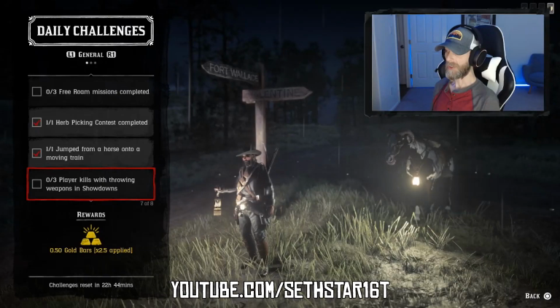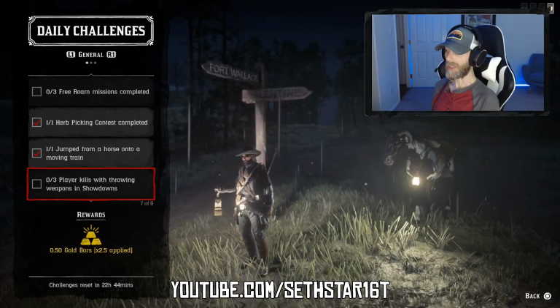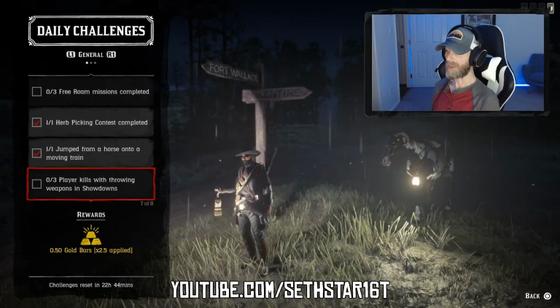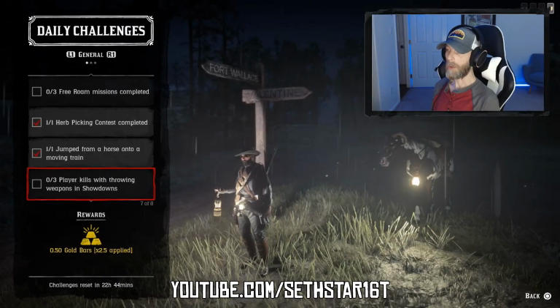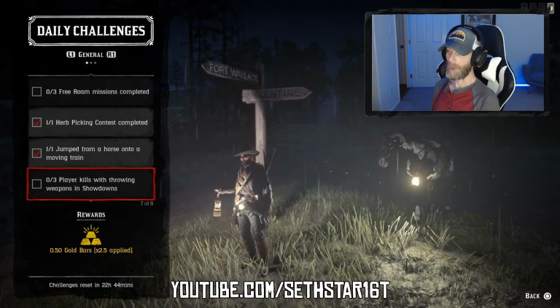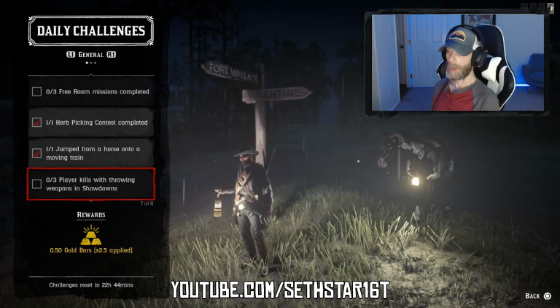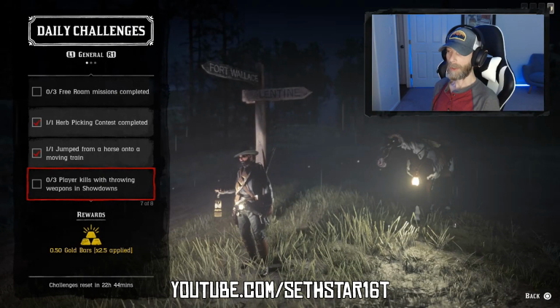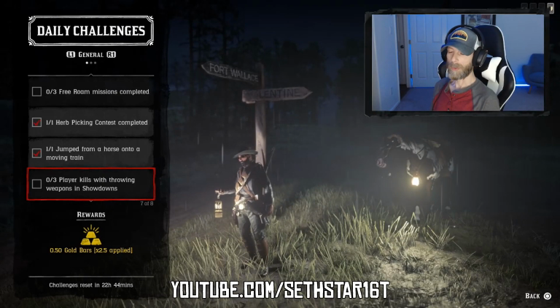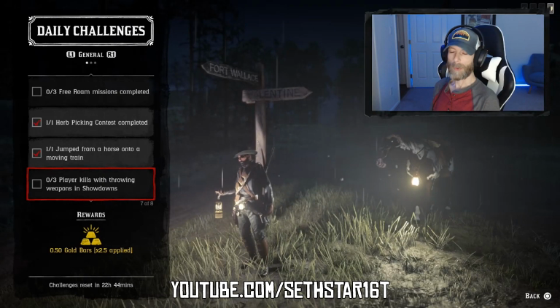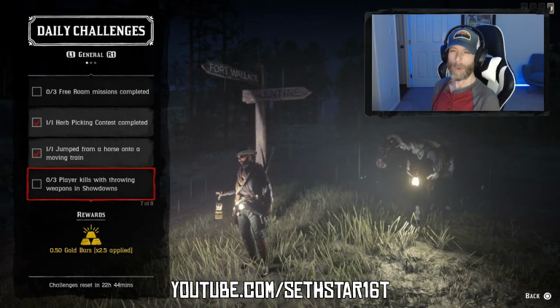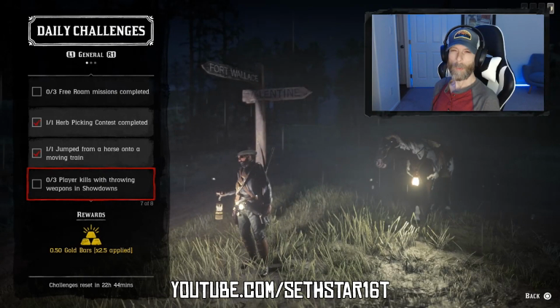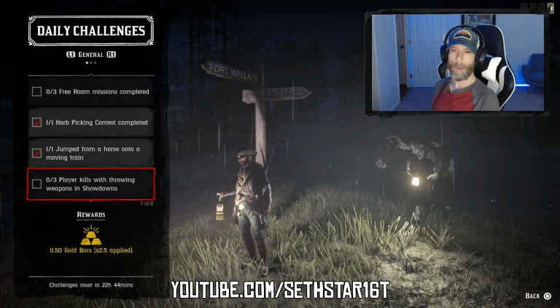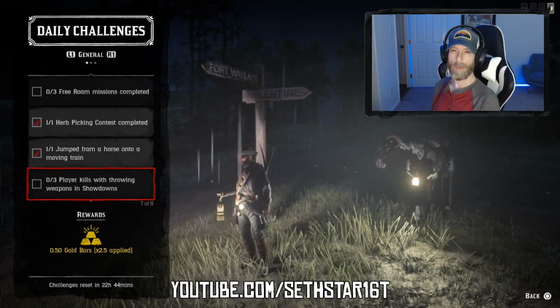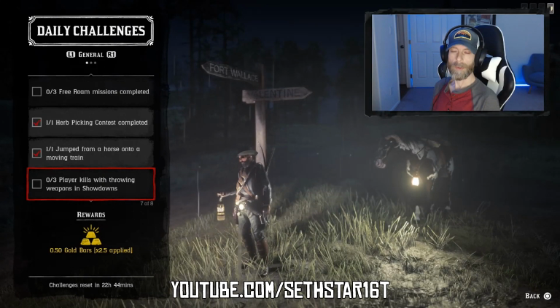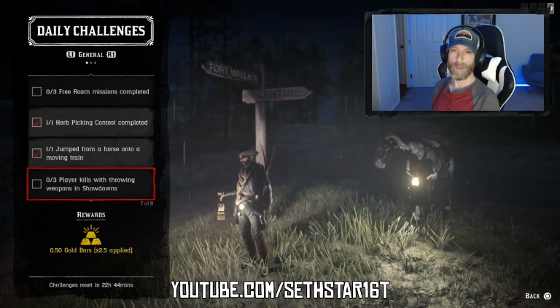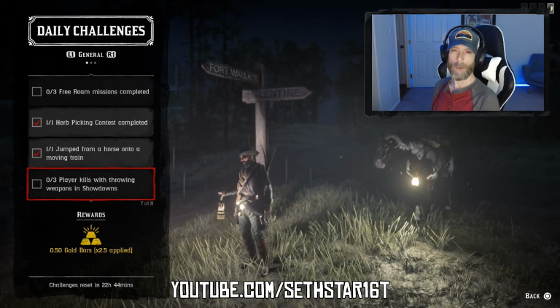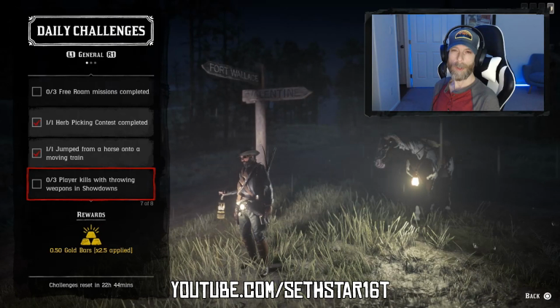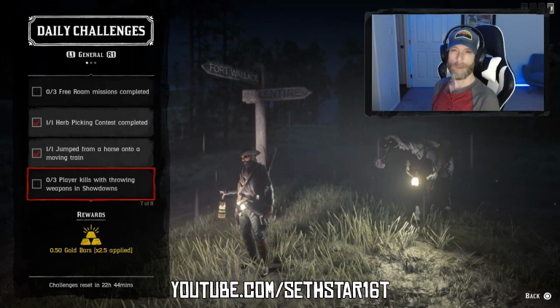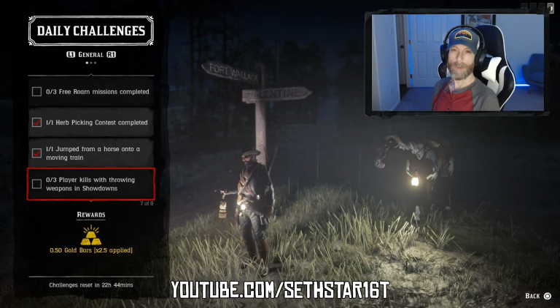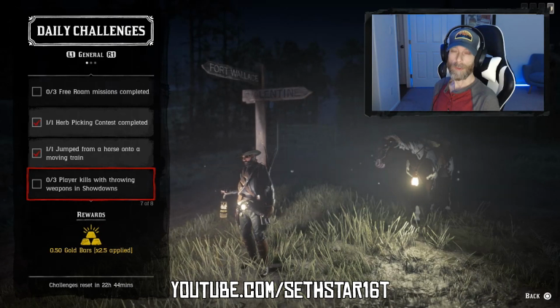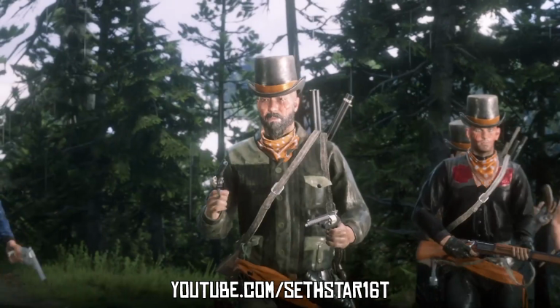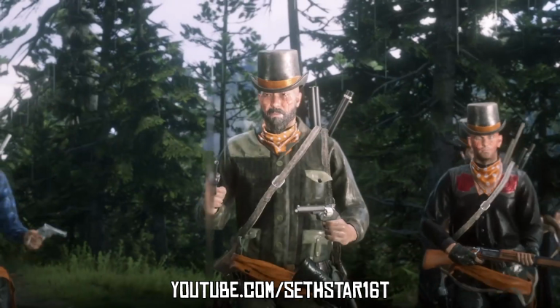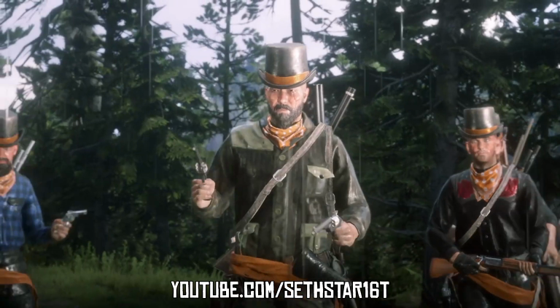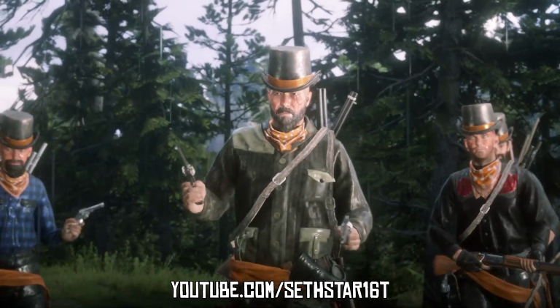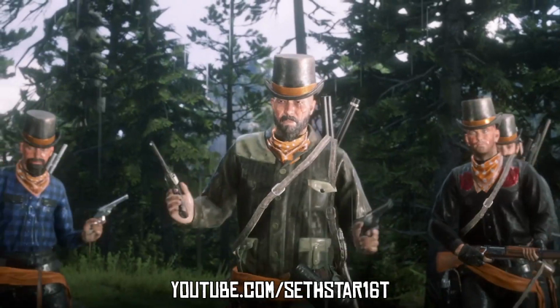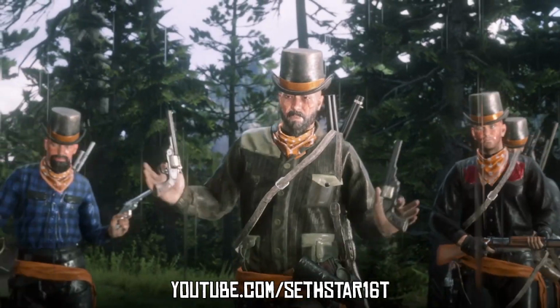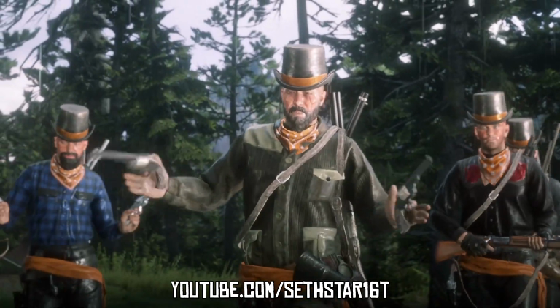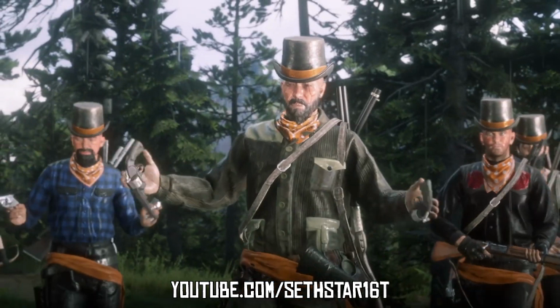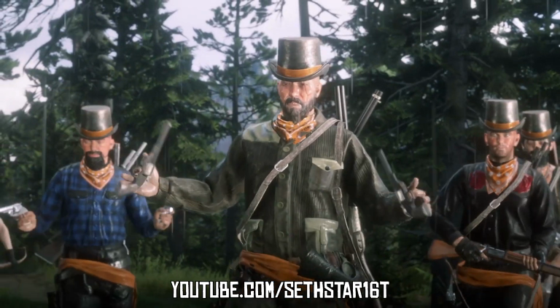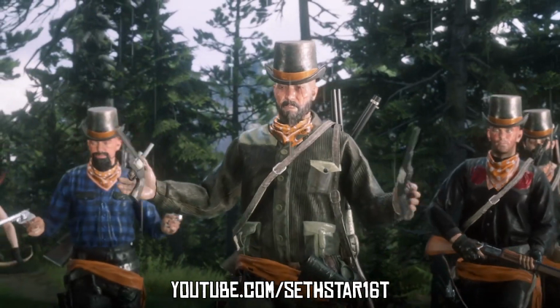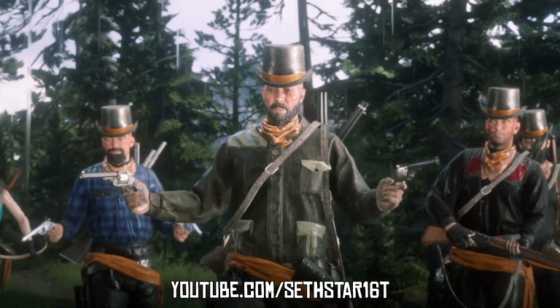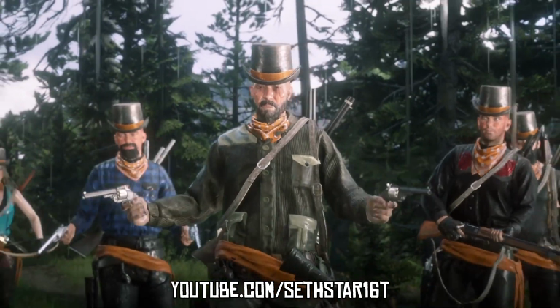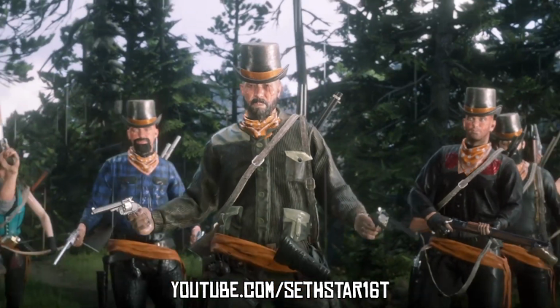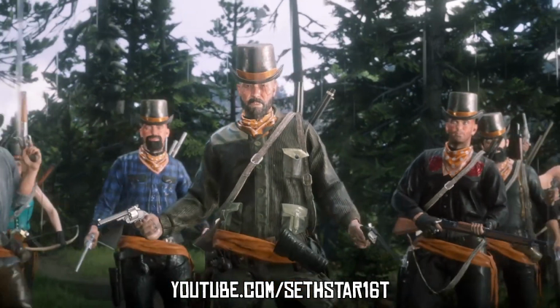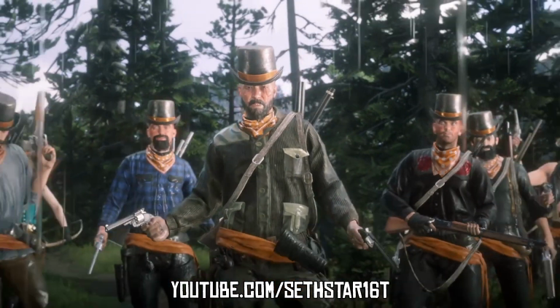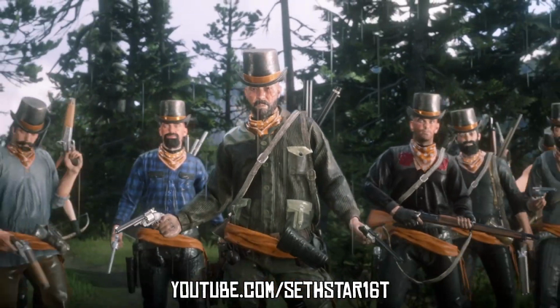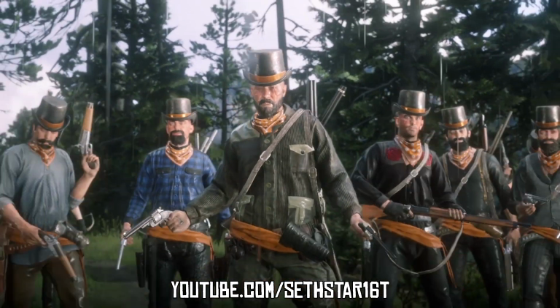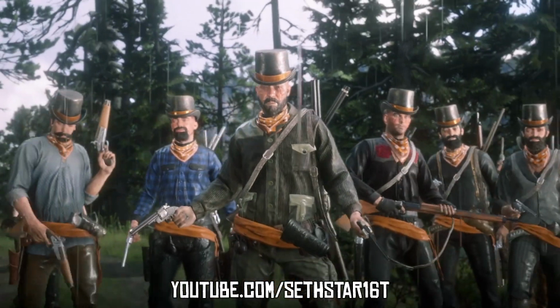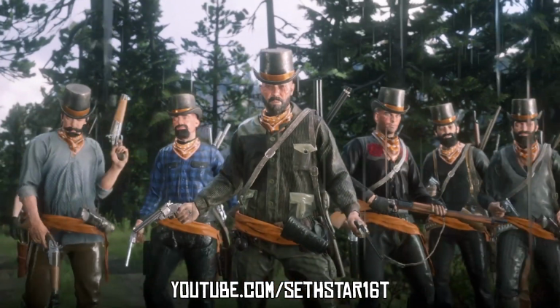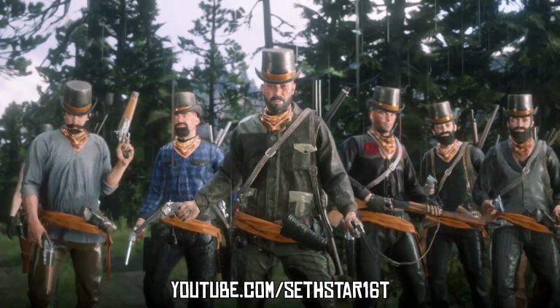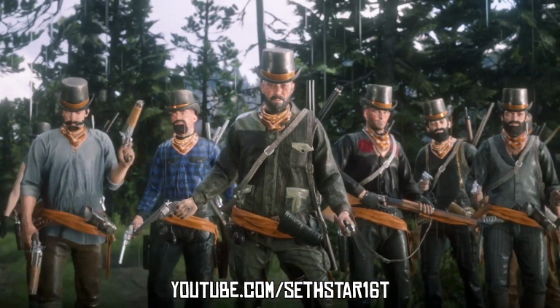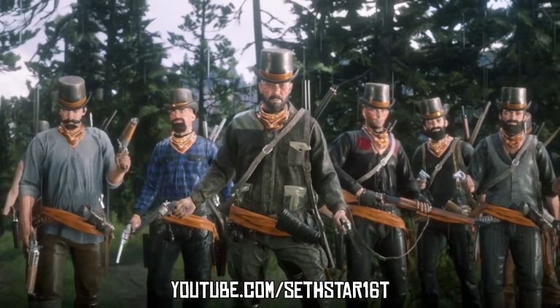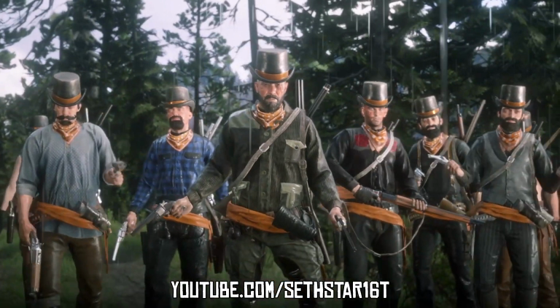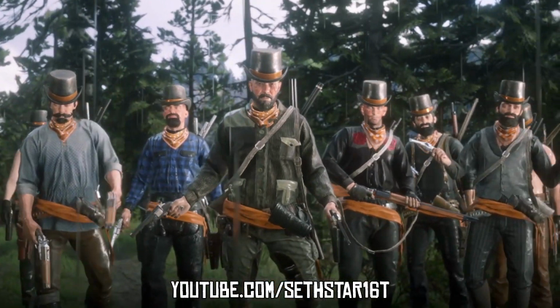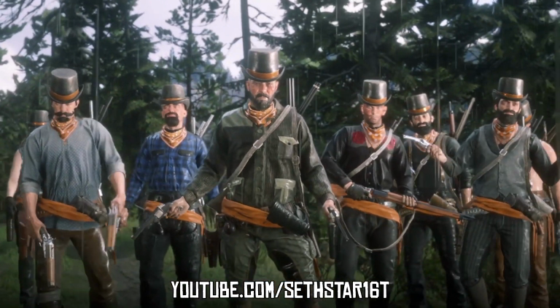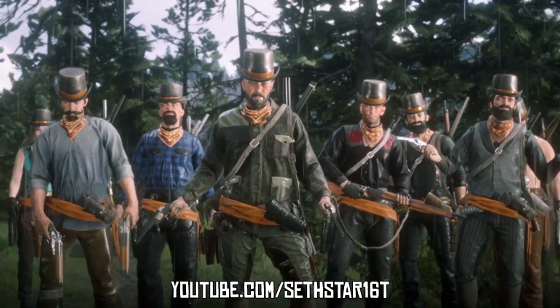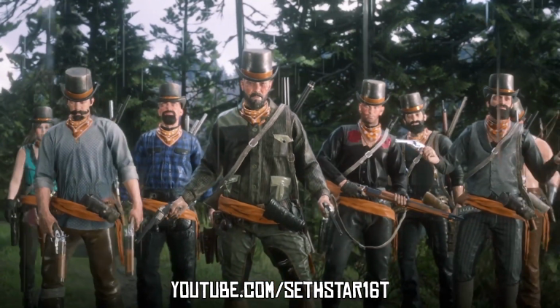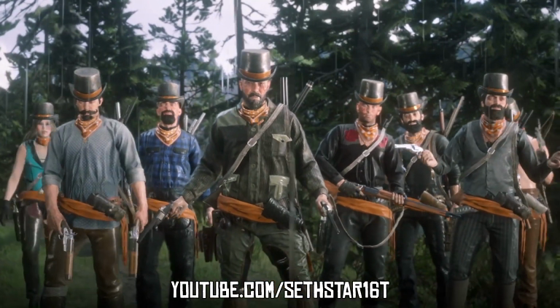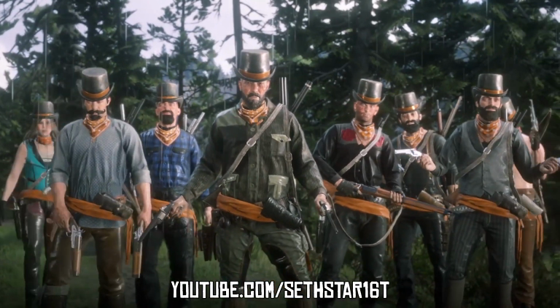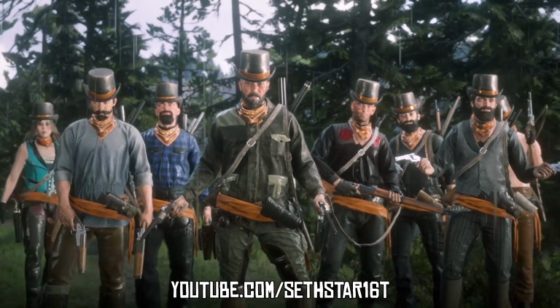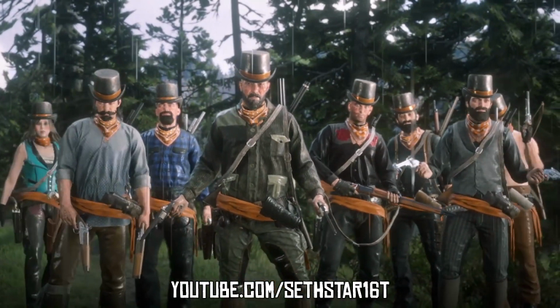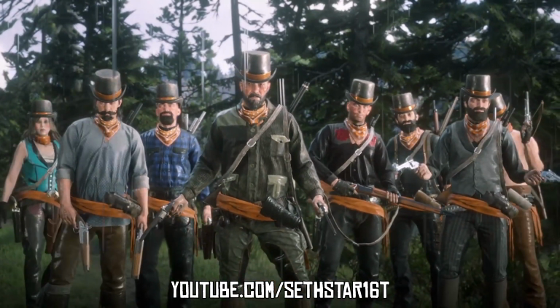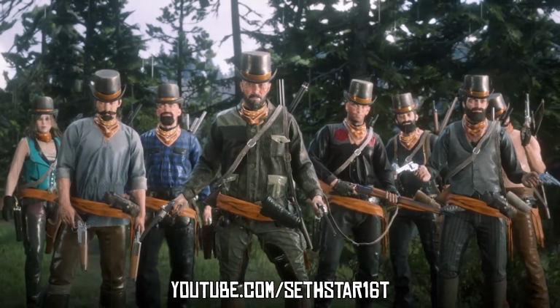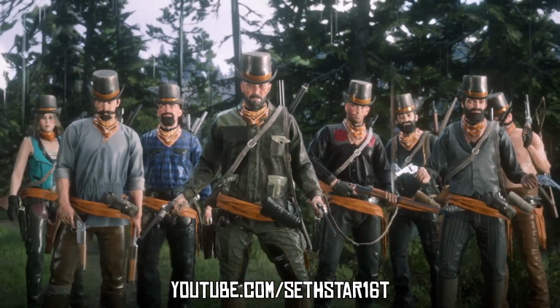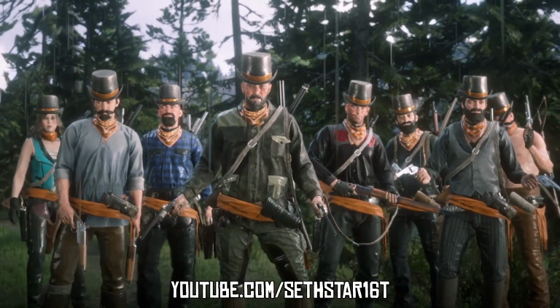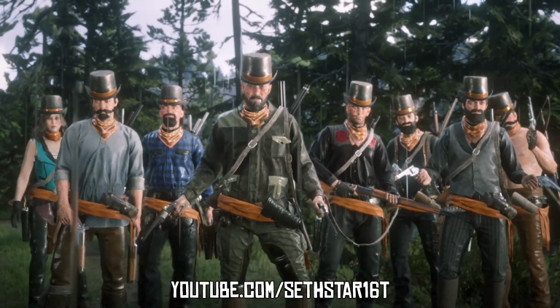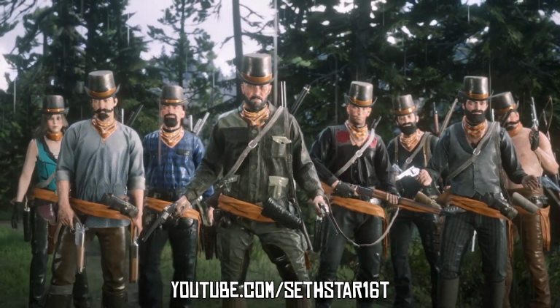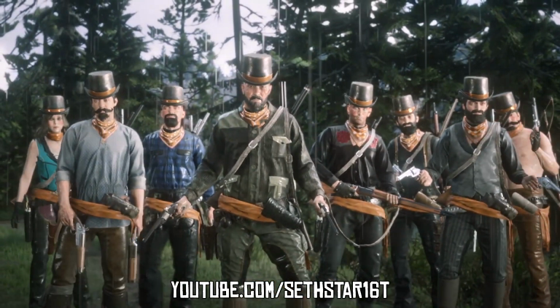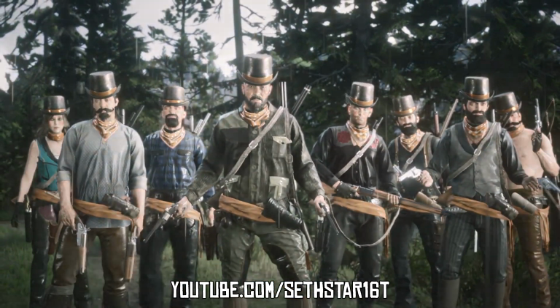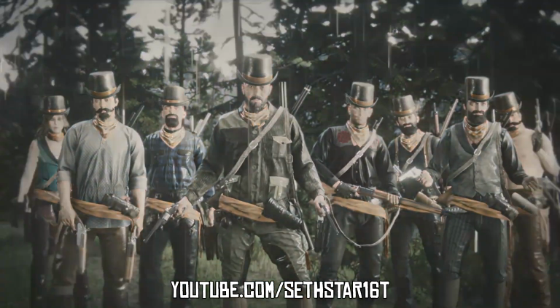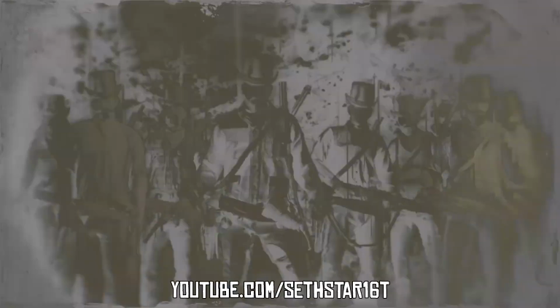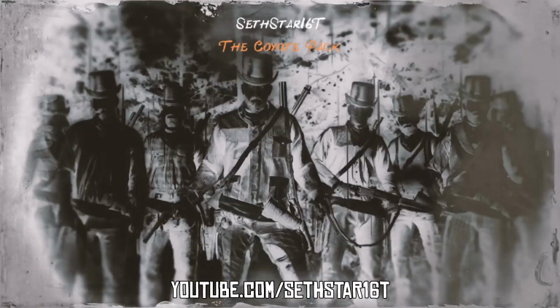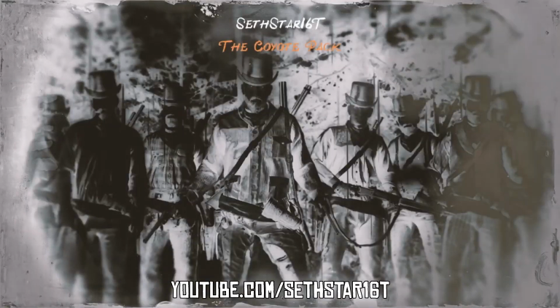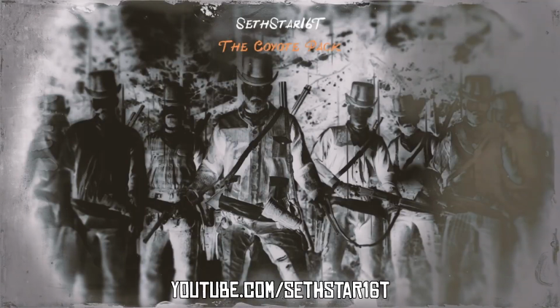Number 6: Player kills with throwing weapons in showdowns. Jump into a showdown and get three kills with something like throwing knives, tomahawks, and of course, dynamite.